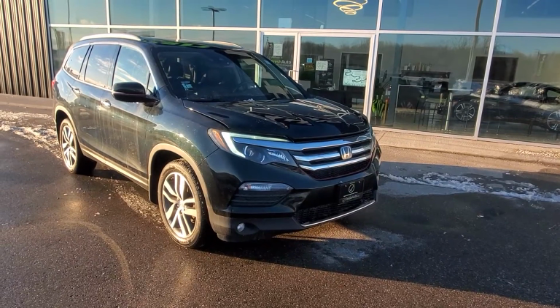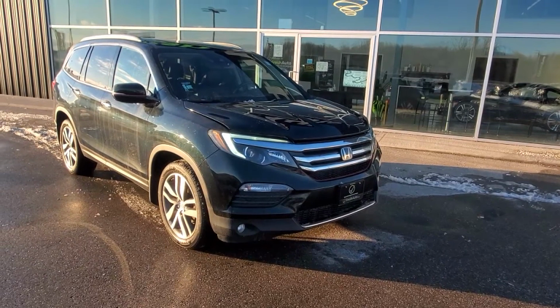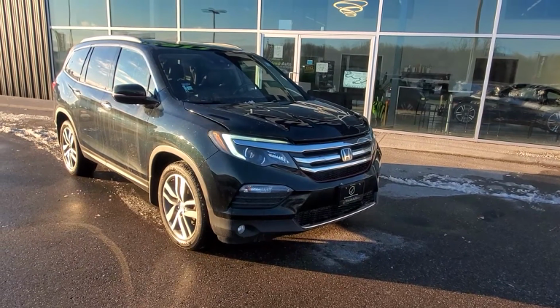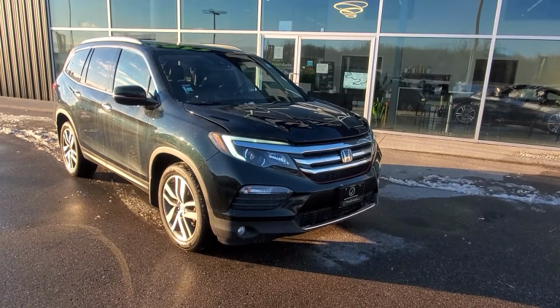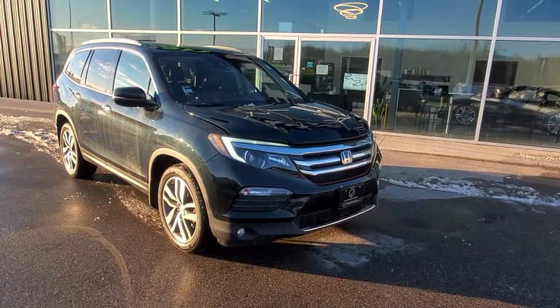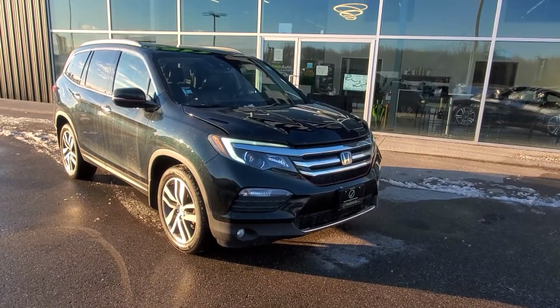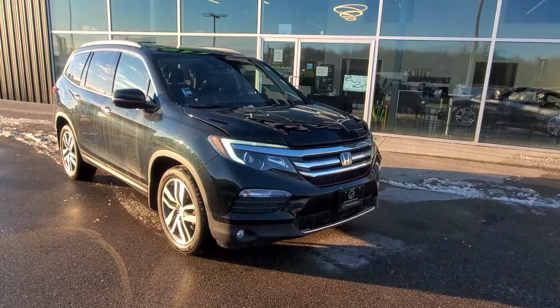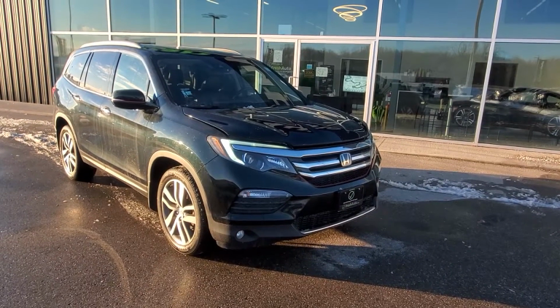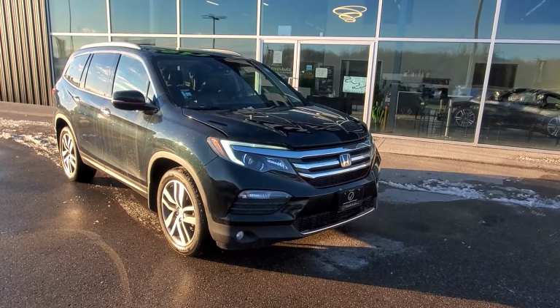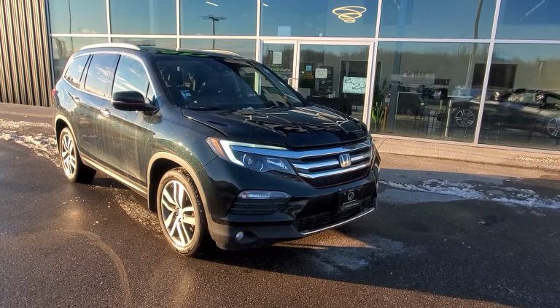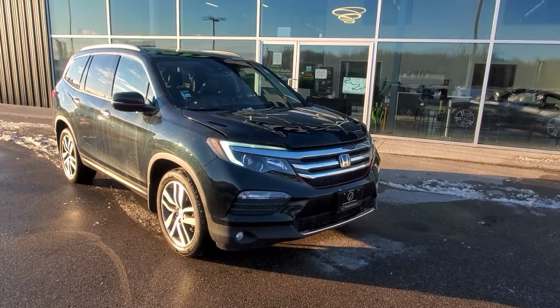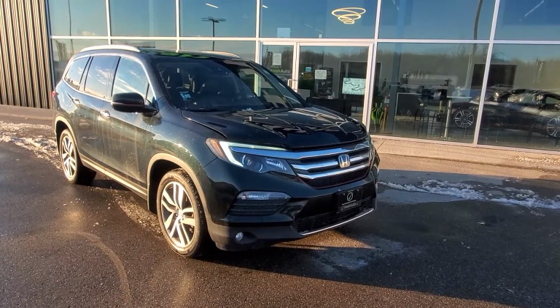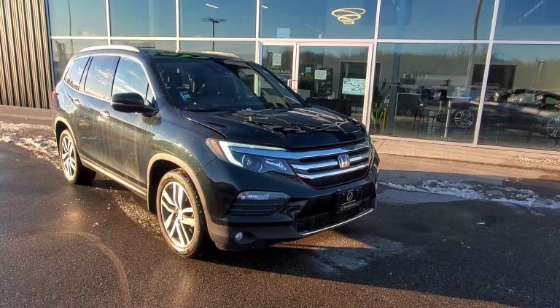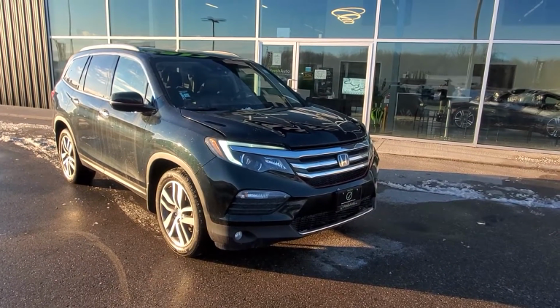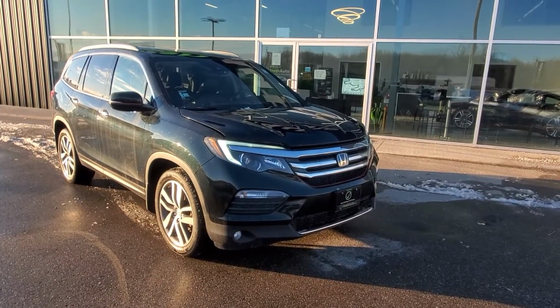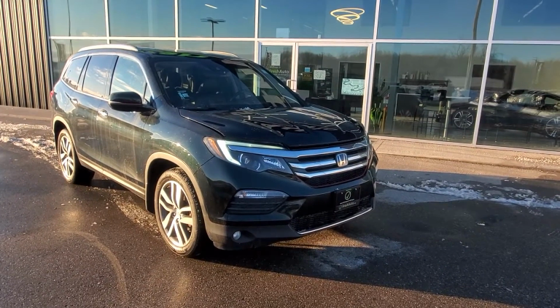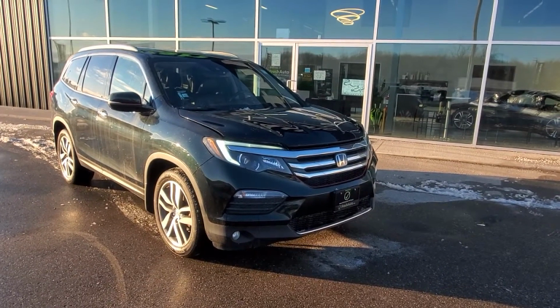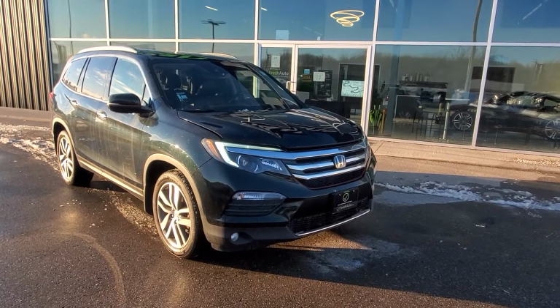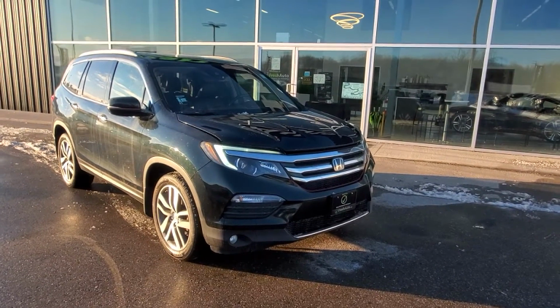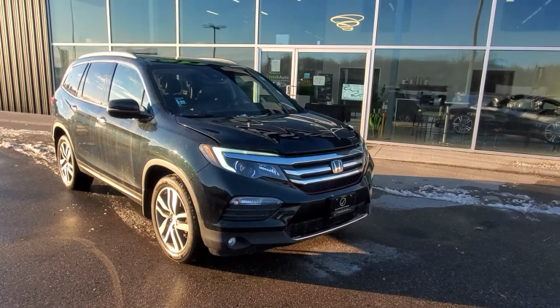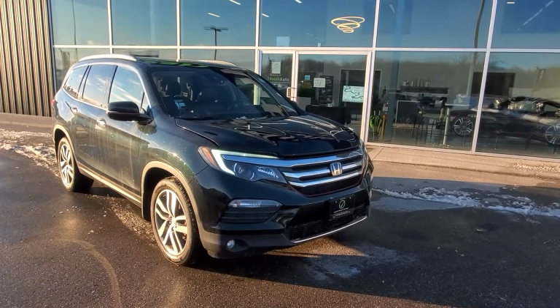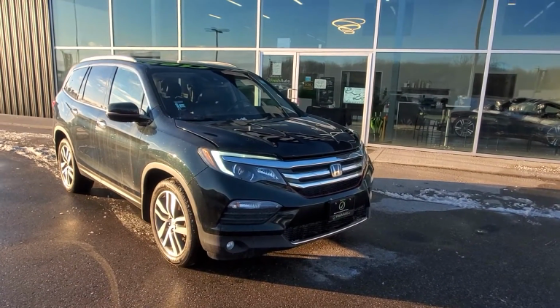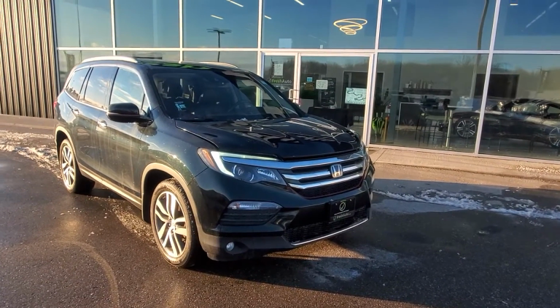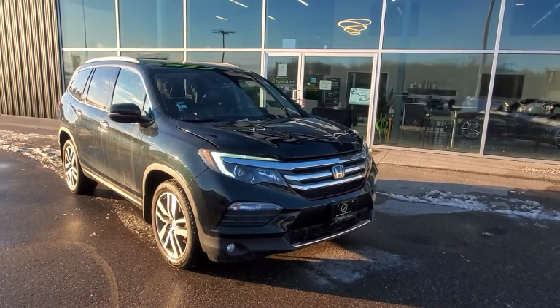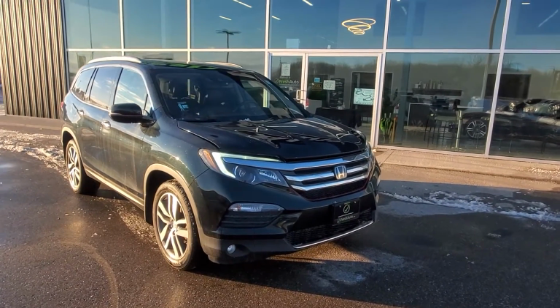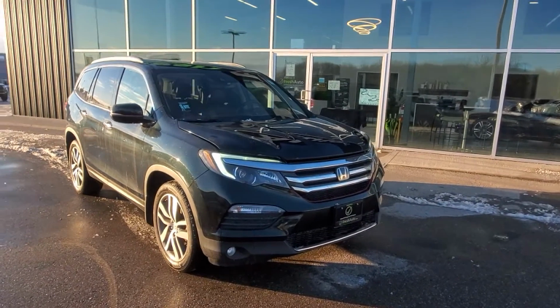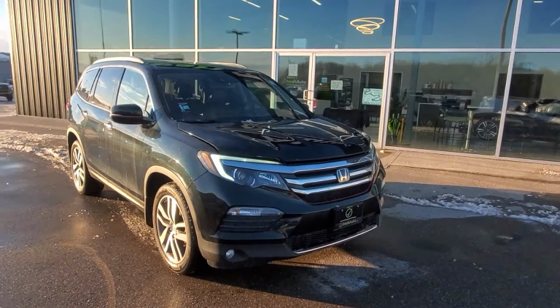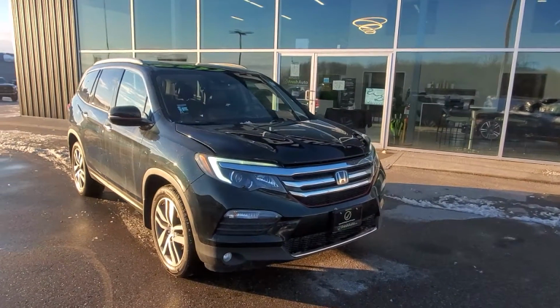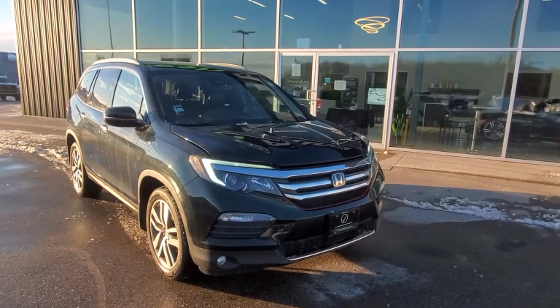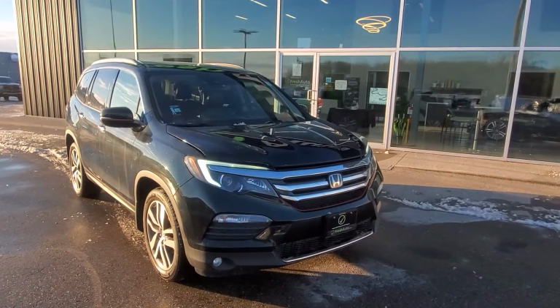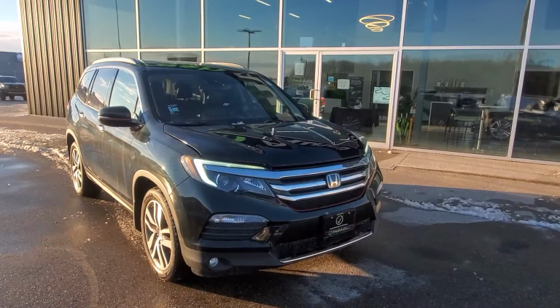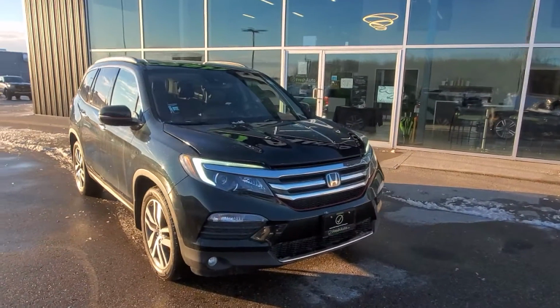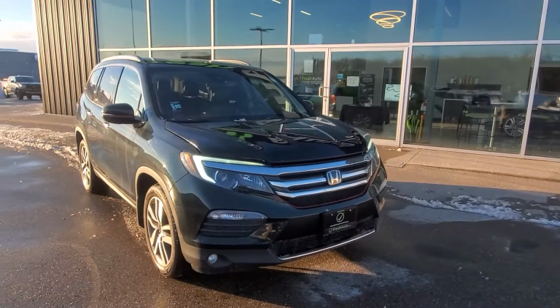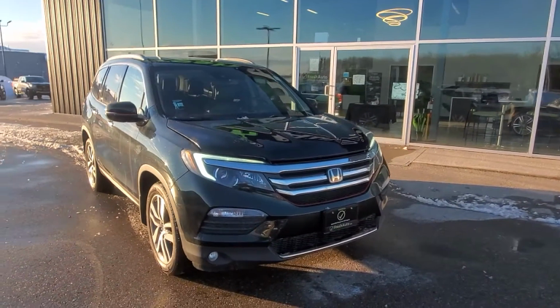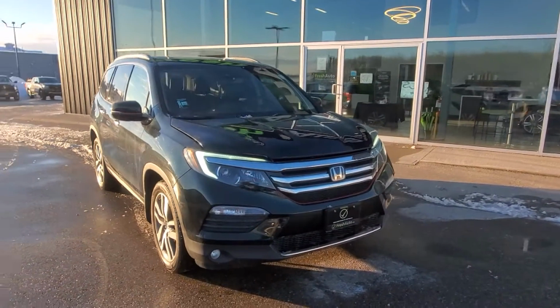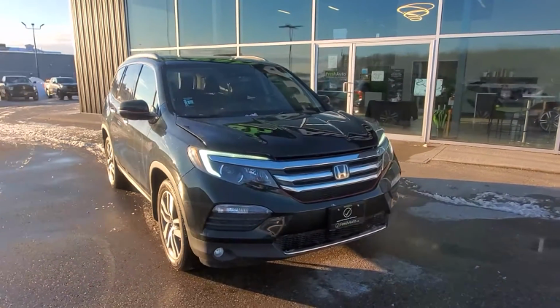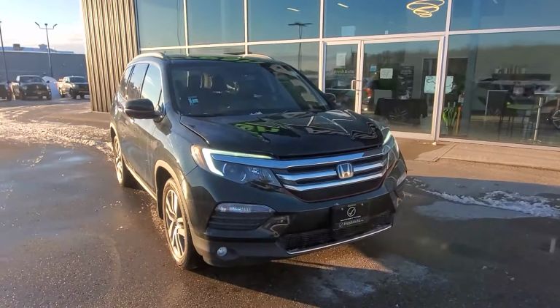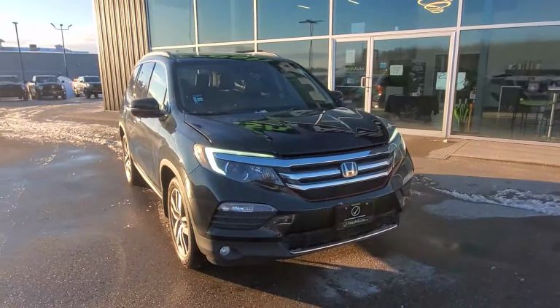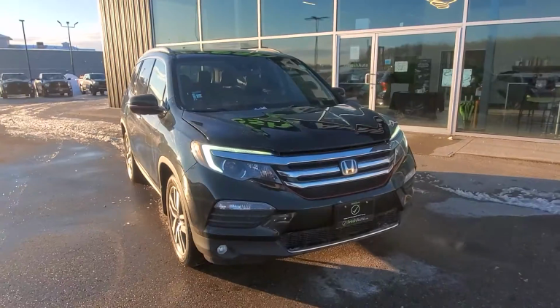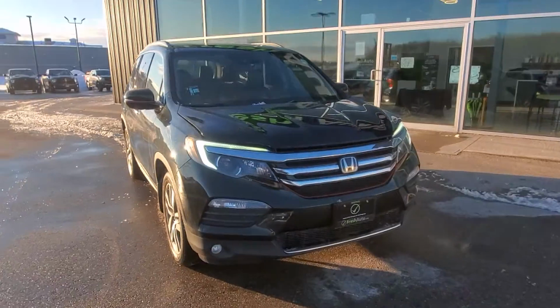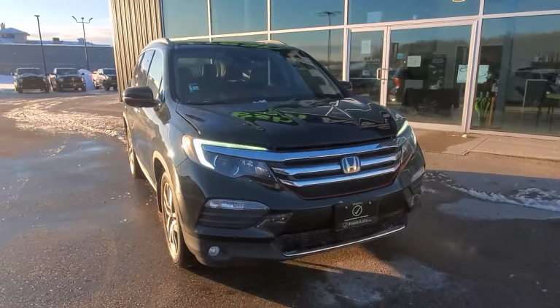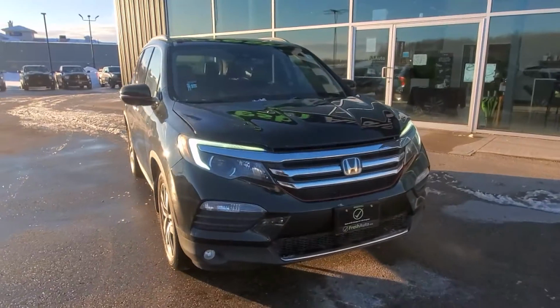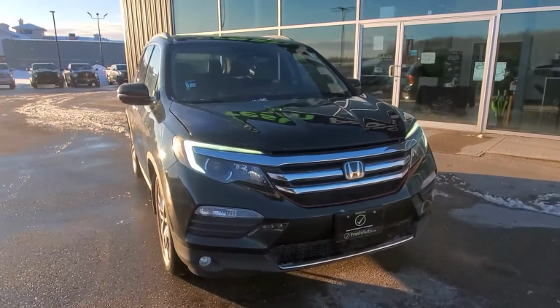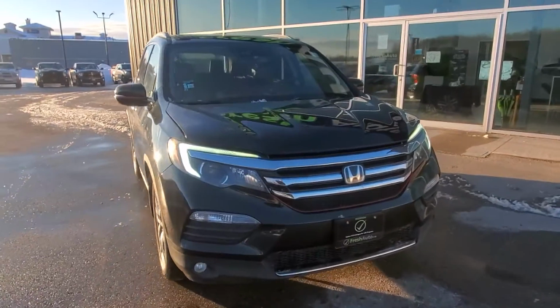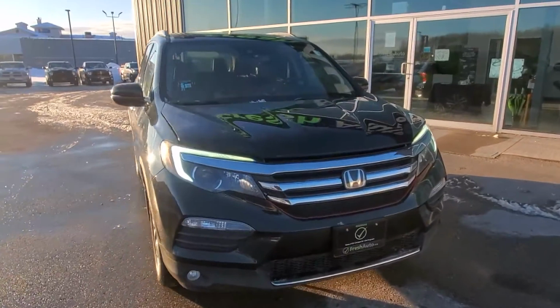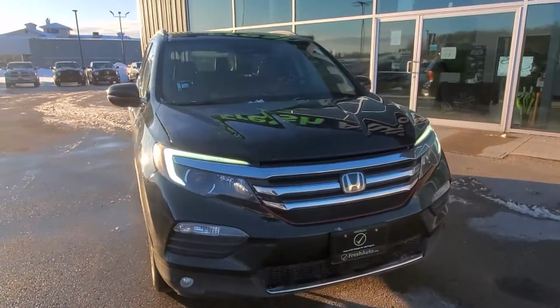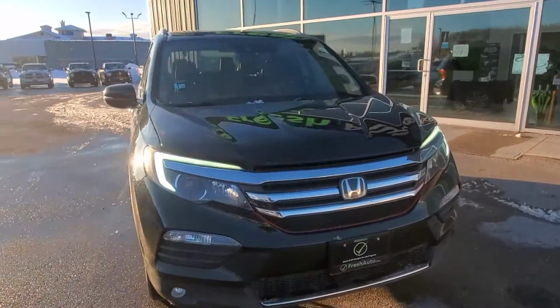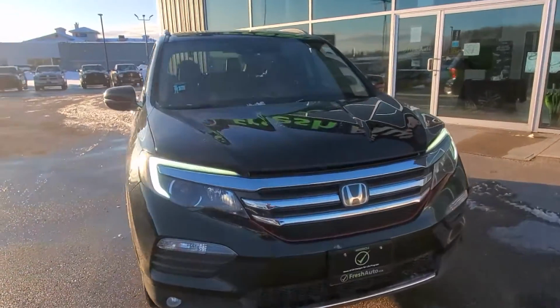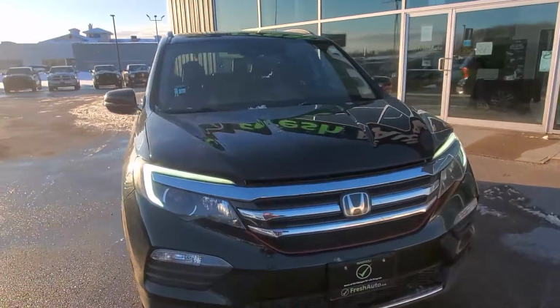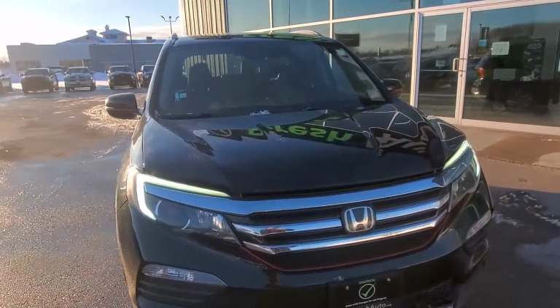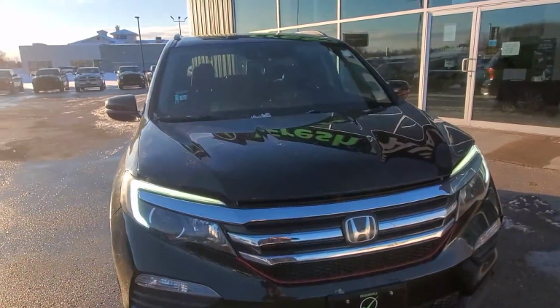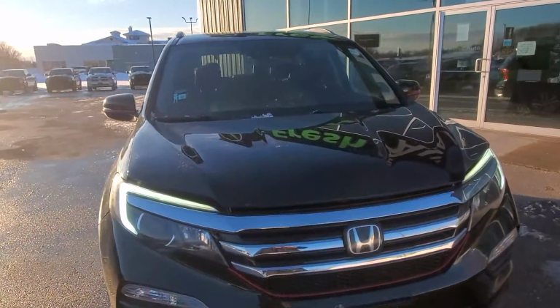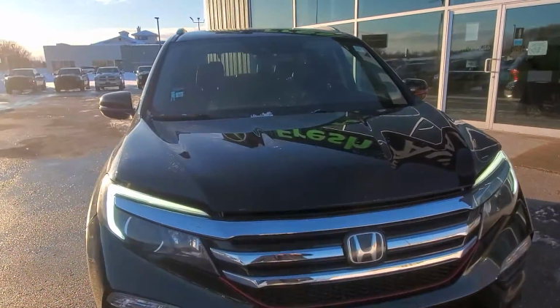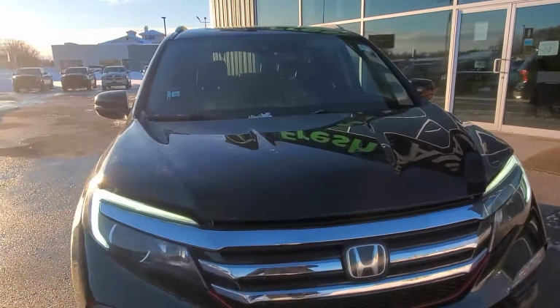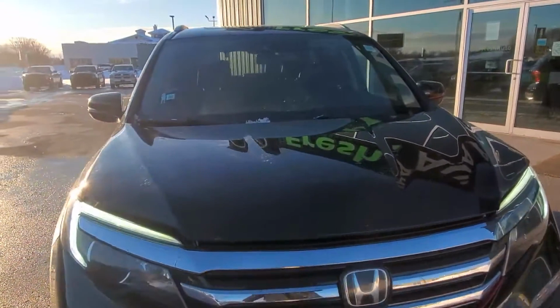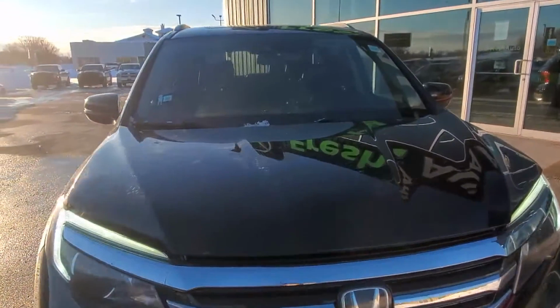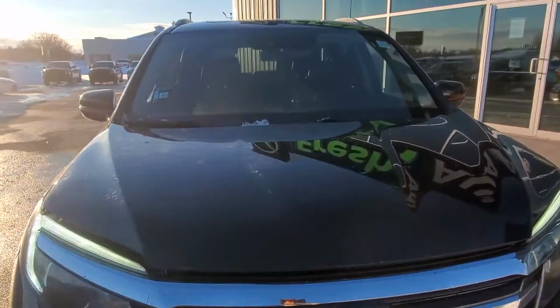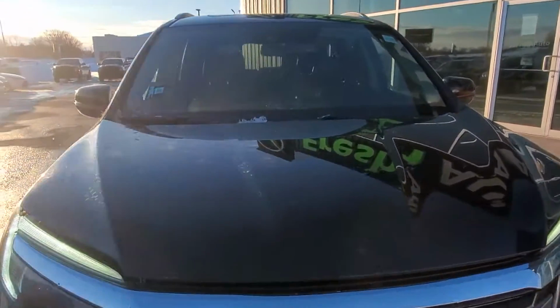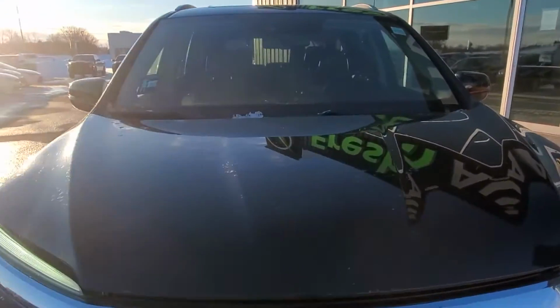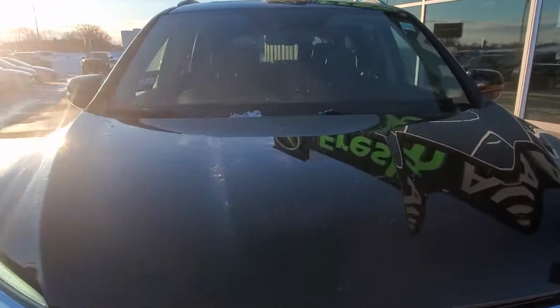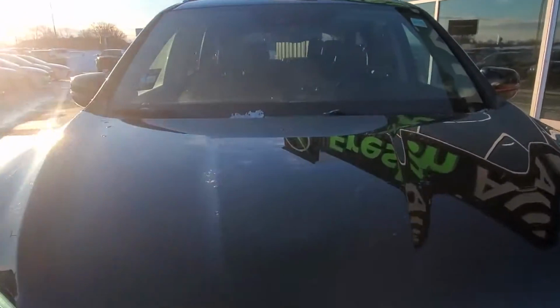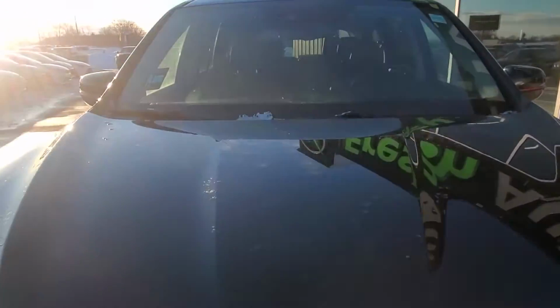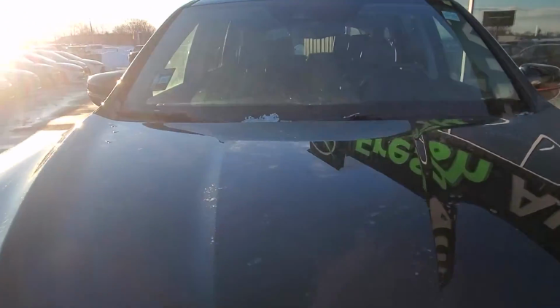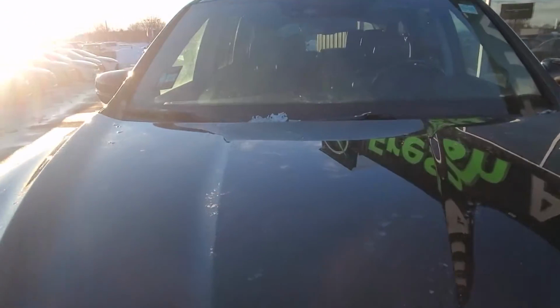Hi Joy, this is Eric from Fresh Auto. We have a 2017 Honda Pilot with the 3.5 liter V6 engine in it.